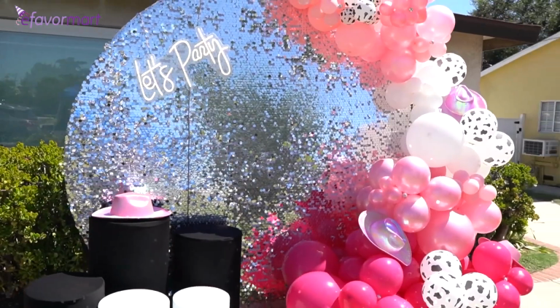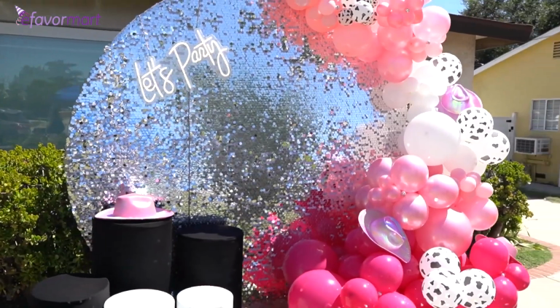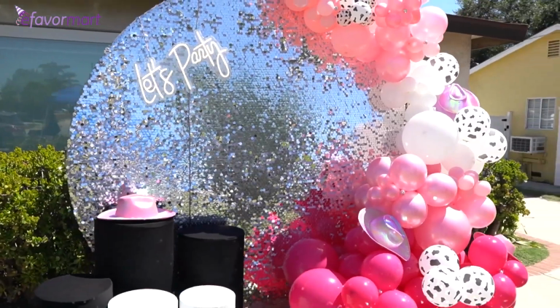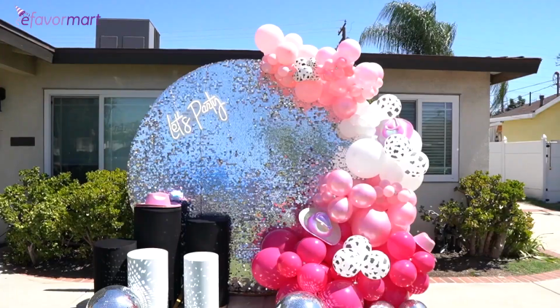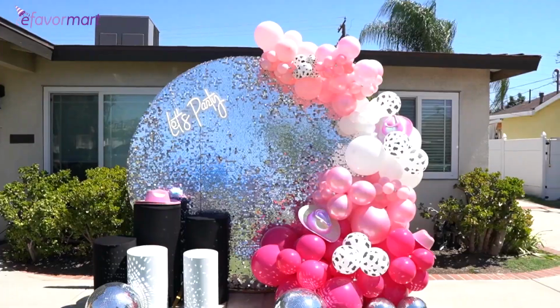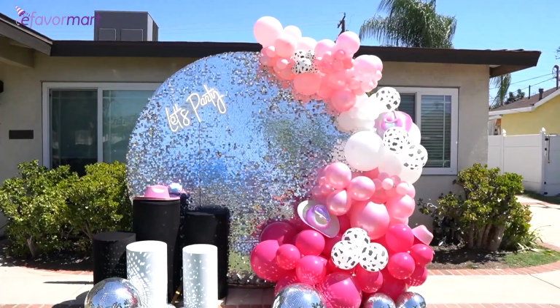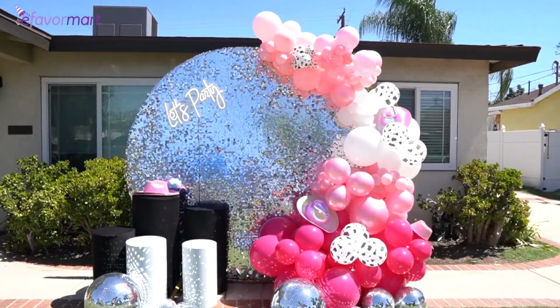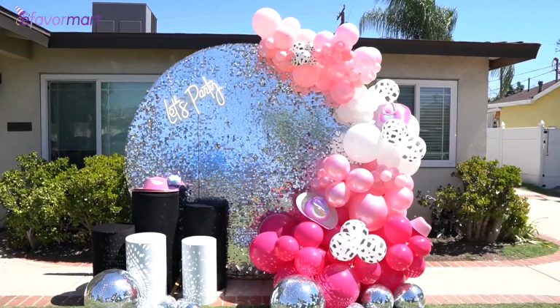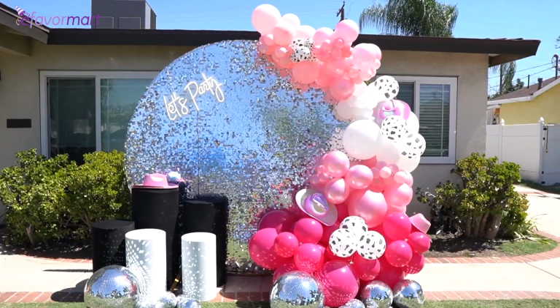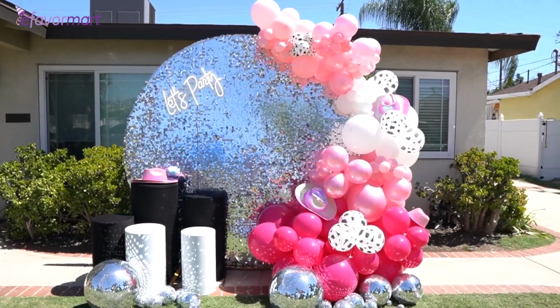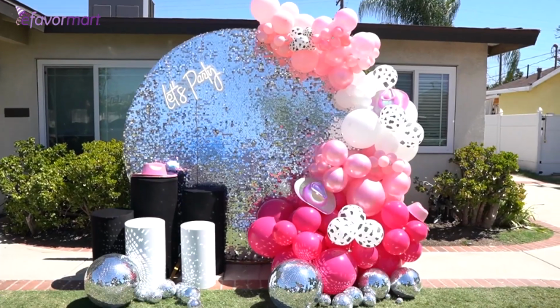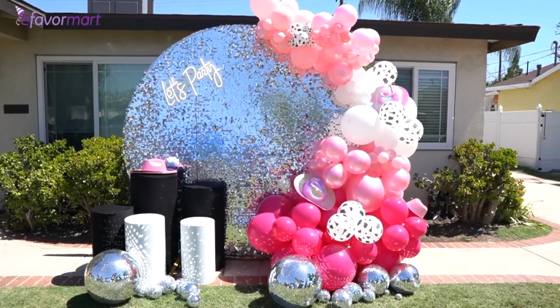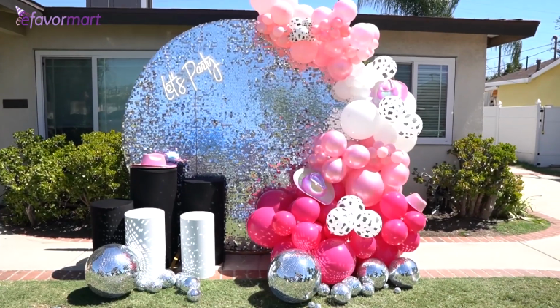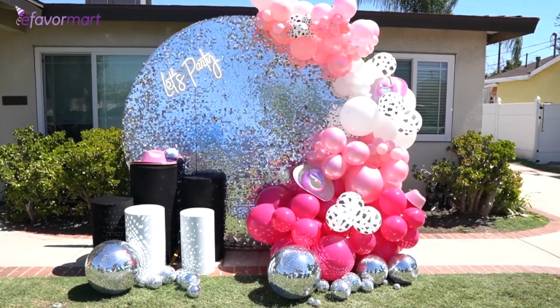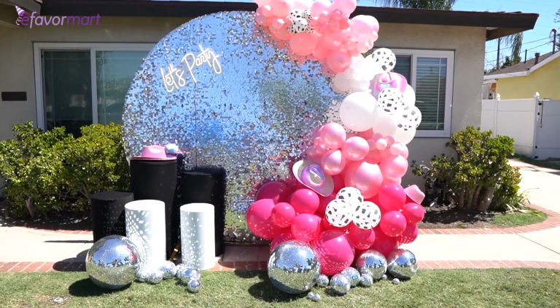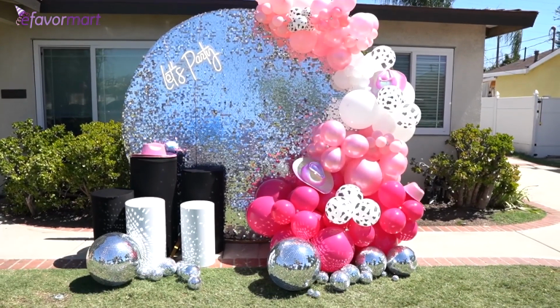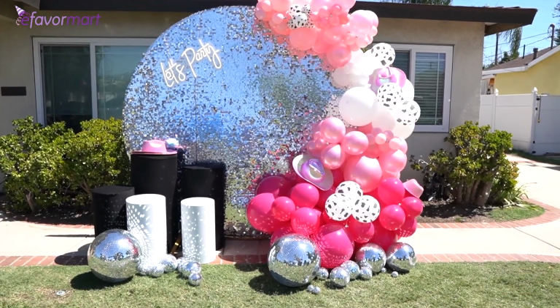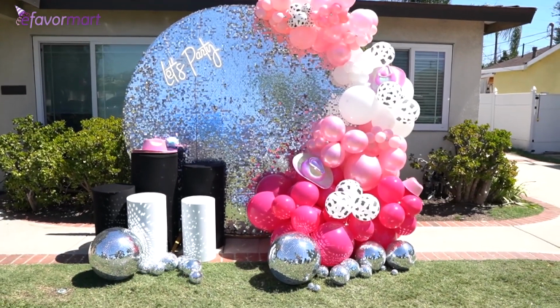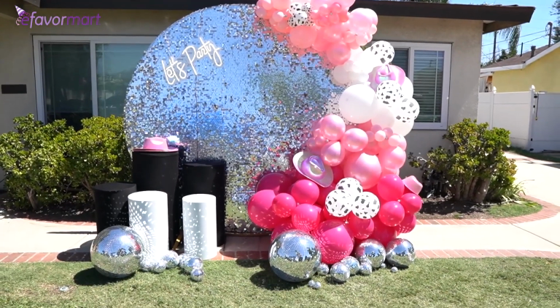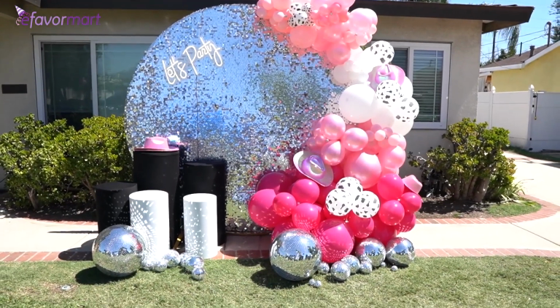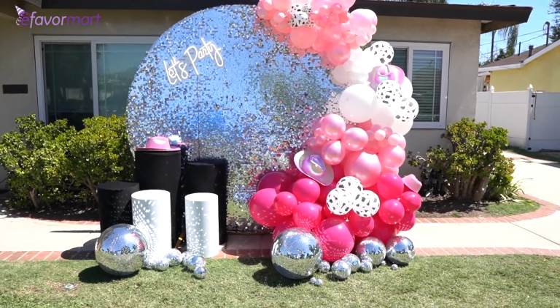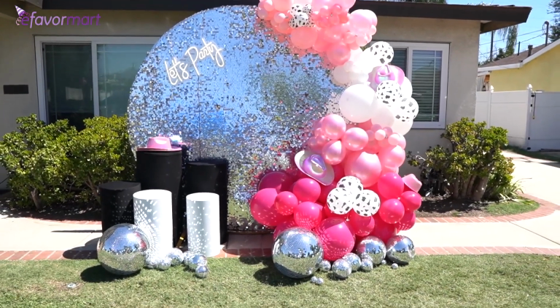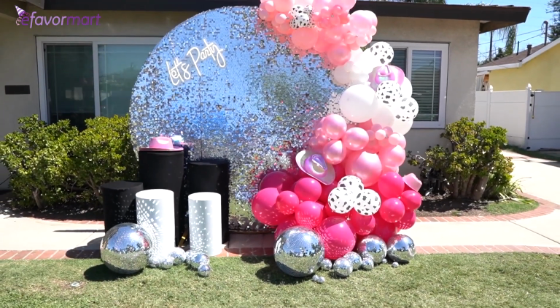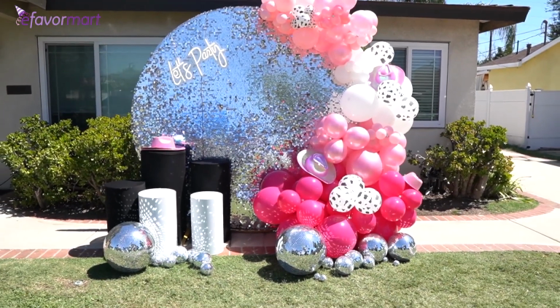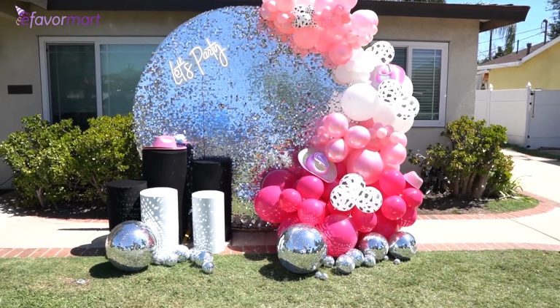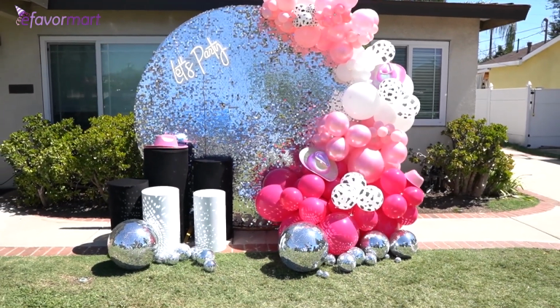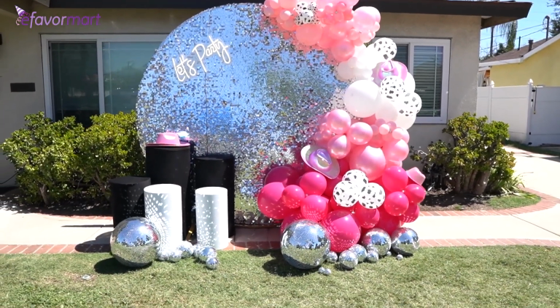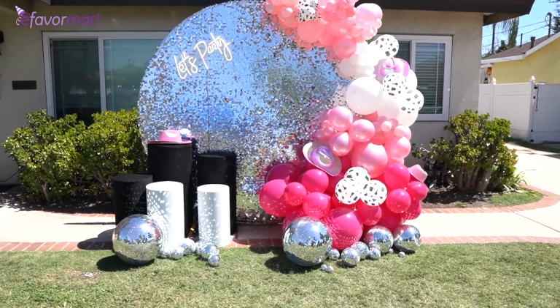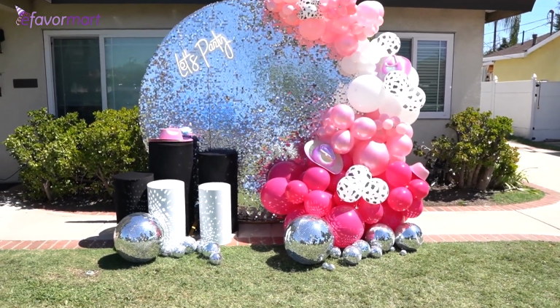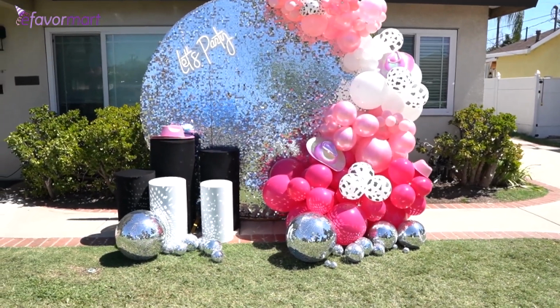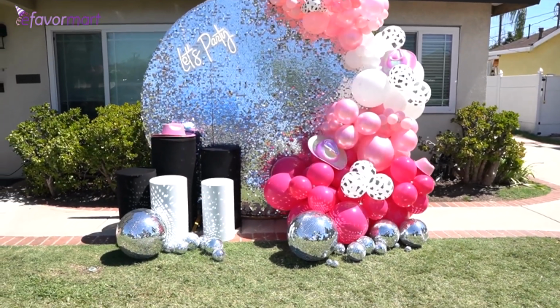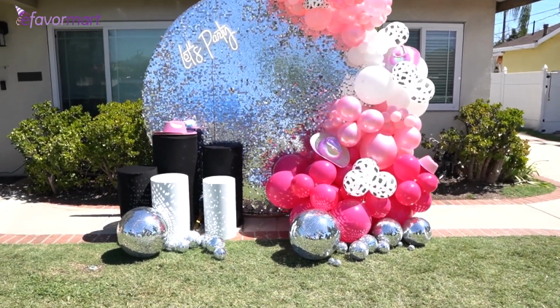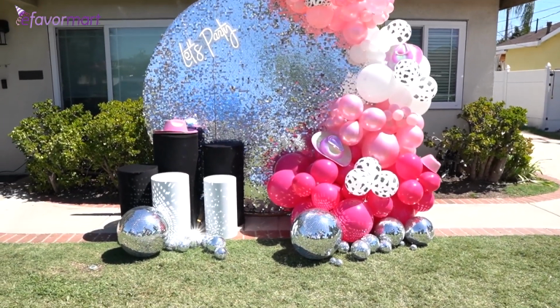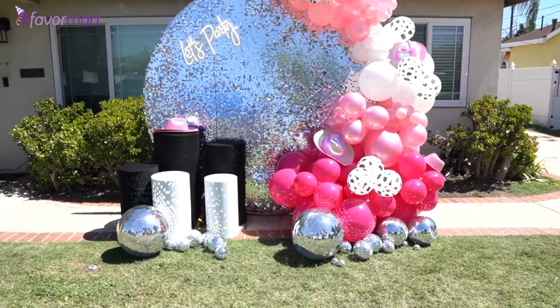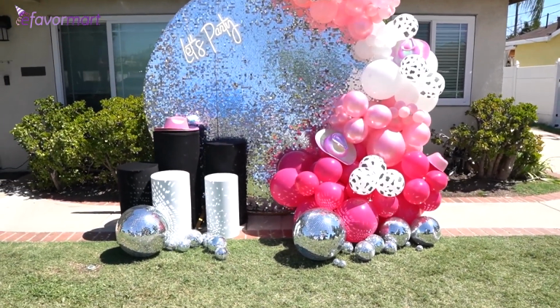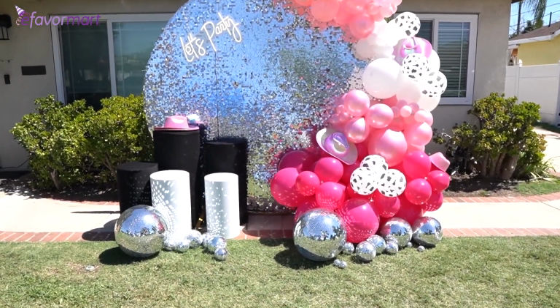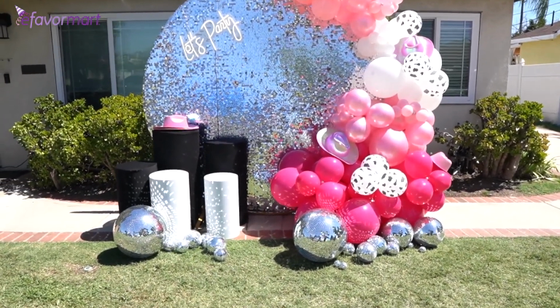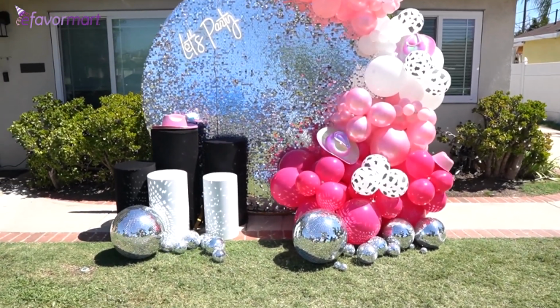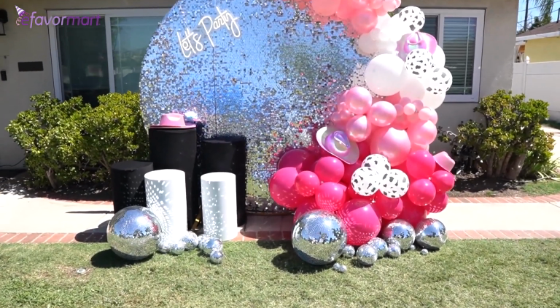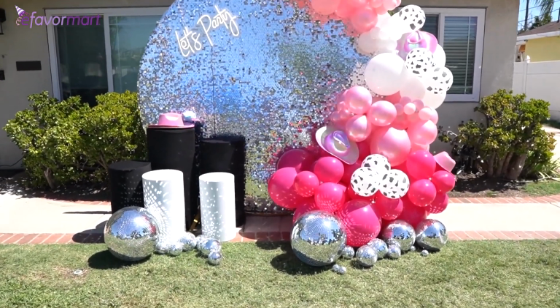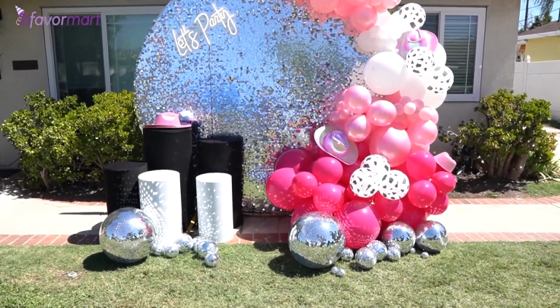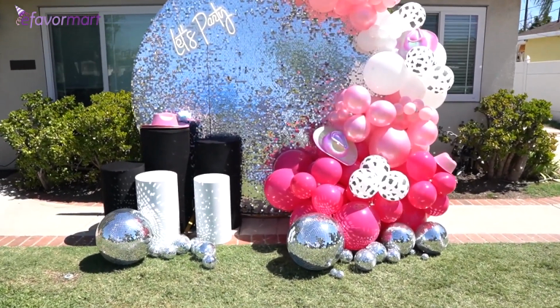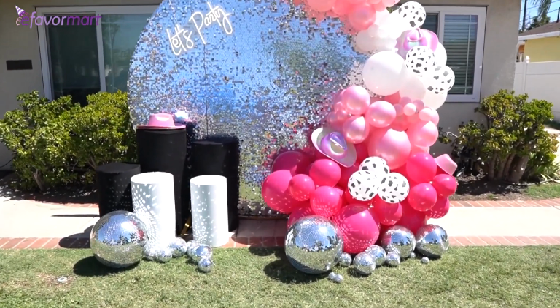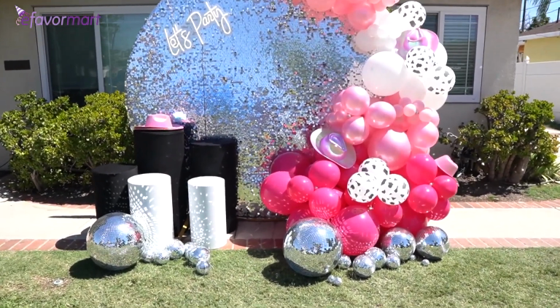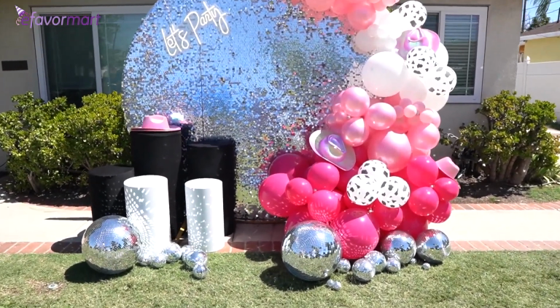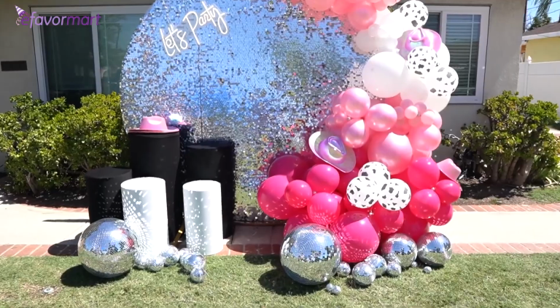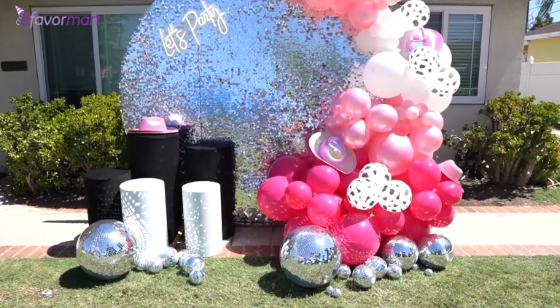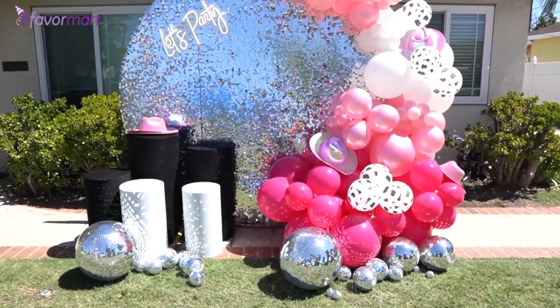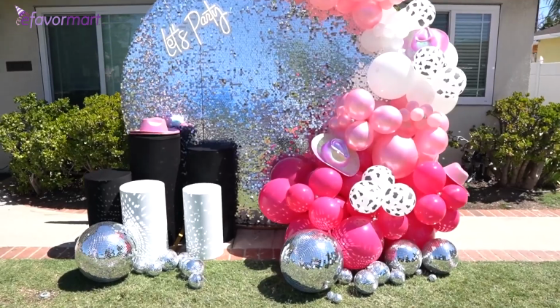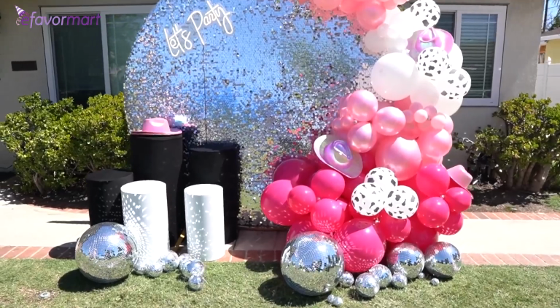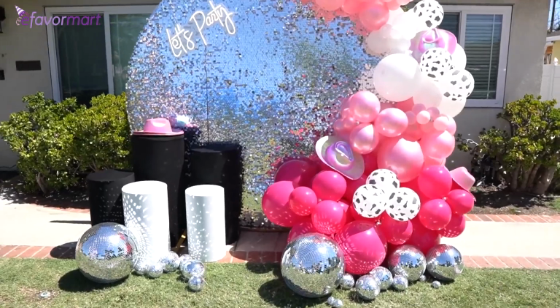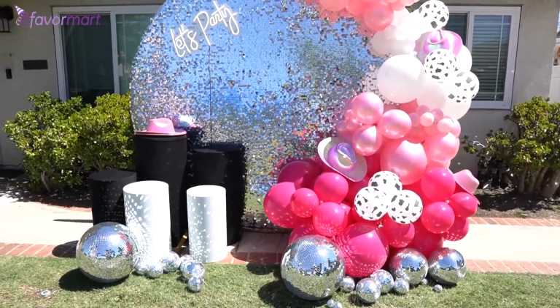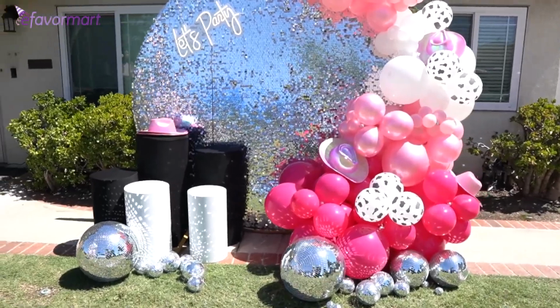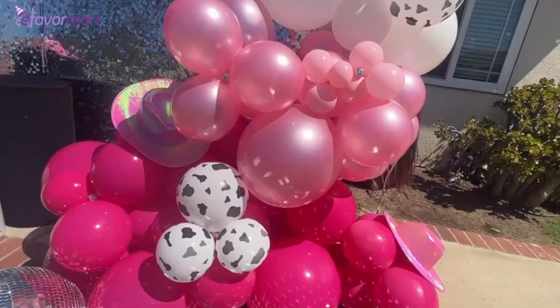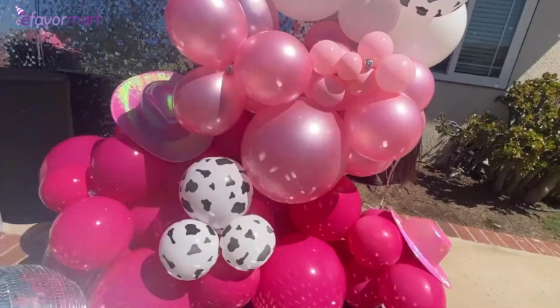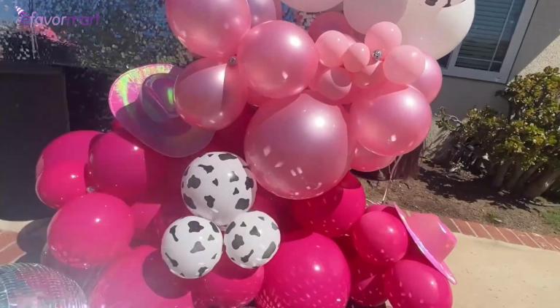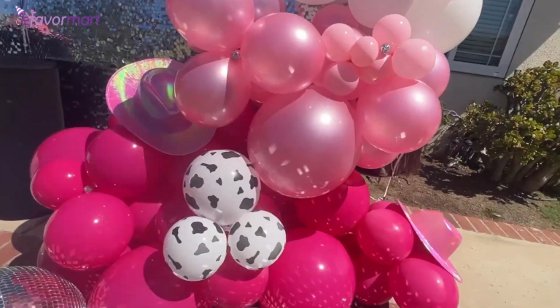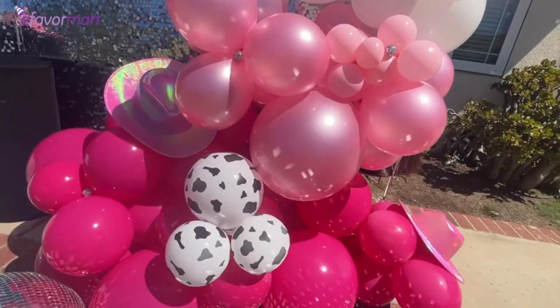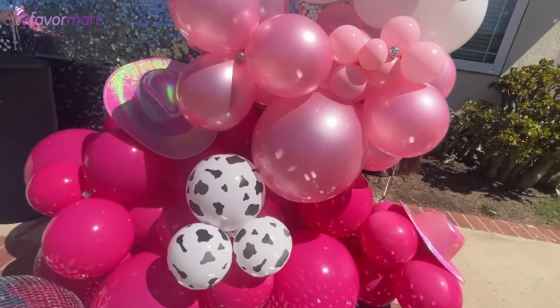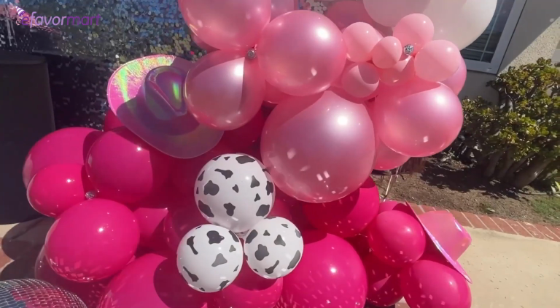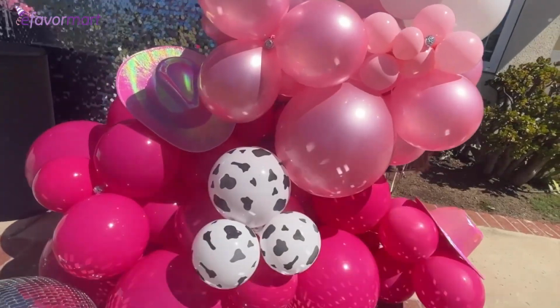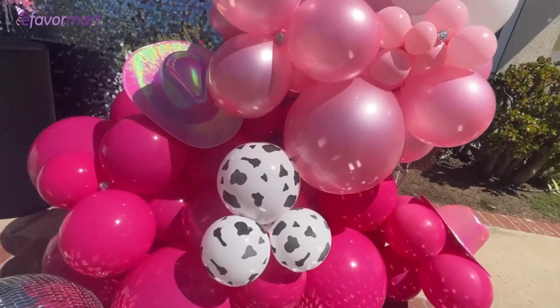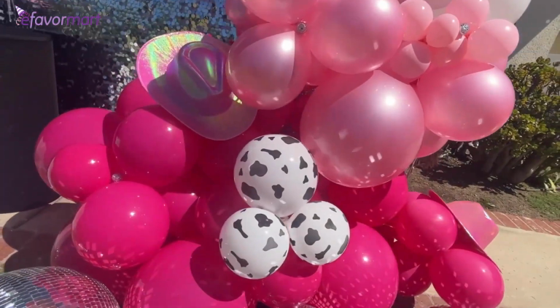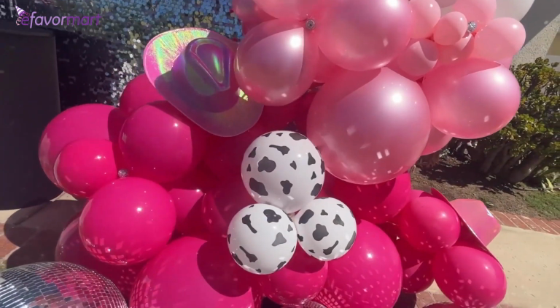Now I can upload these to my portfolio on my website so clients can book, and blast them on my Instagram to promote my business.